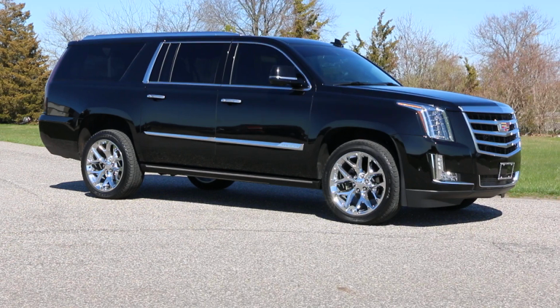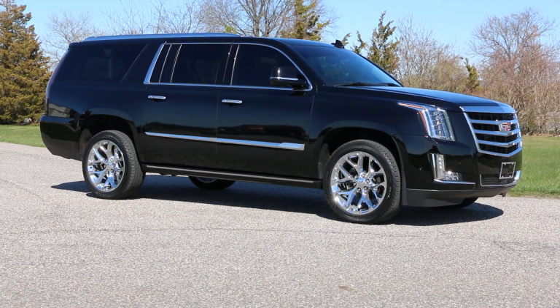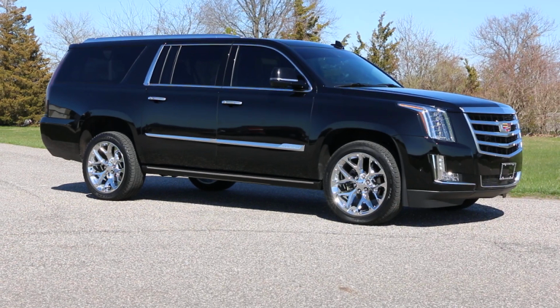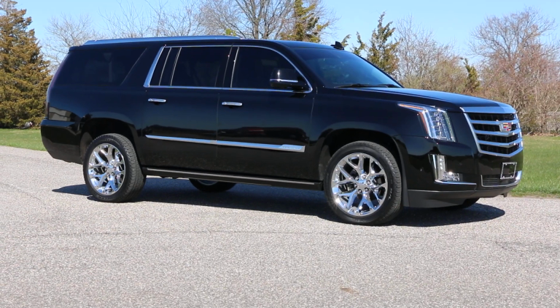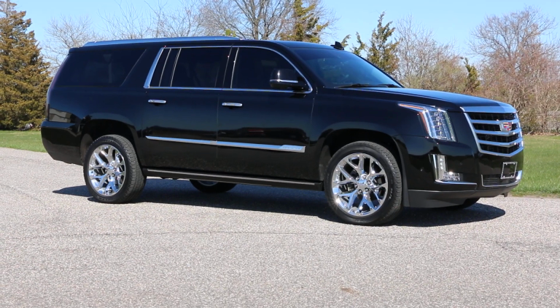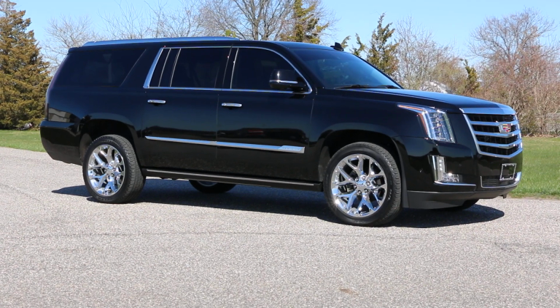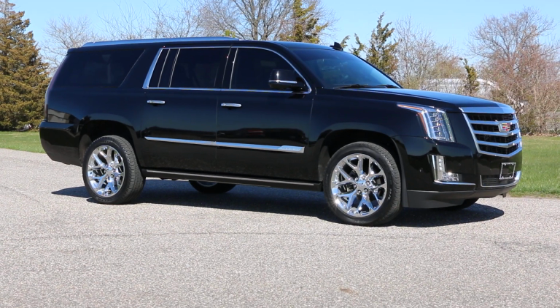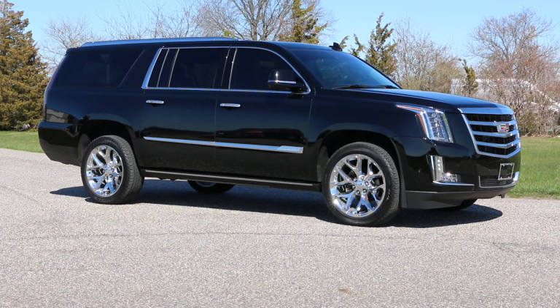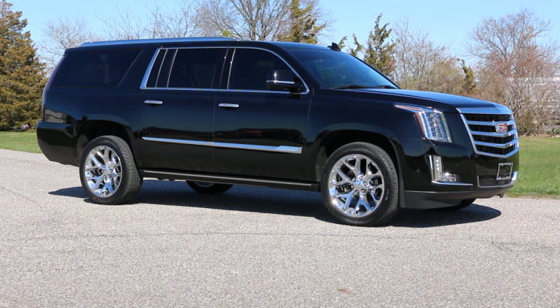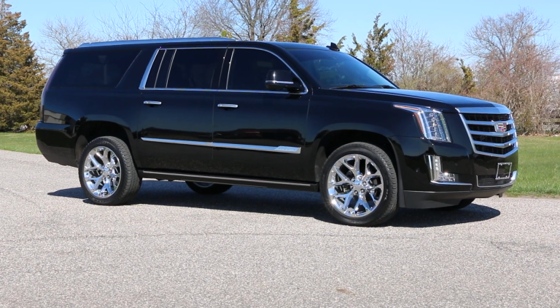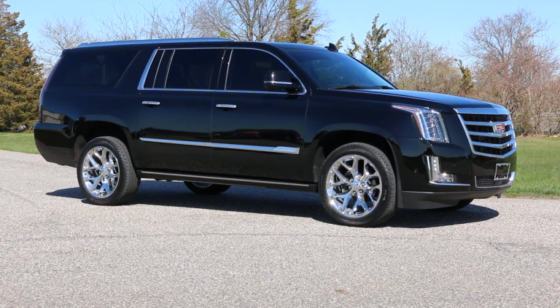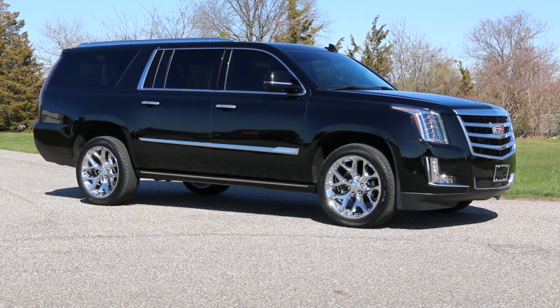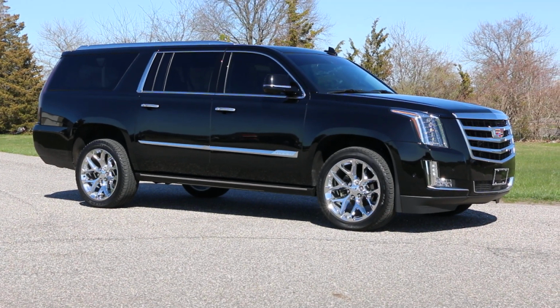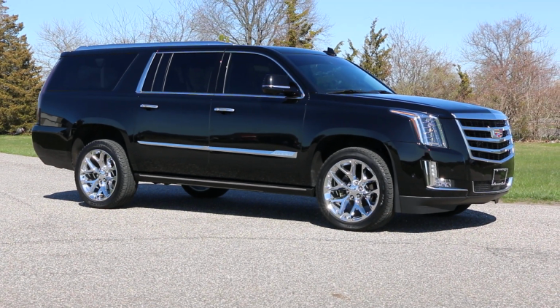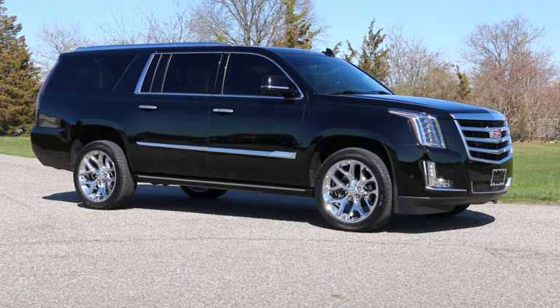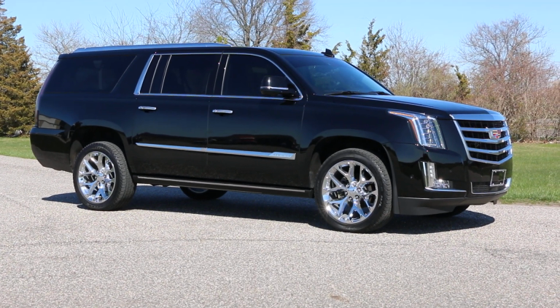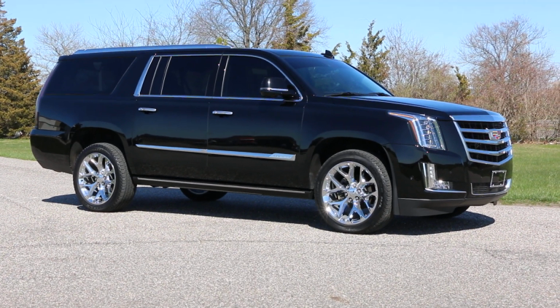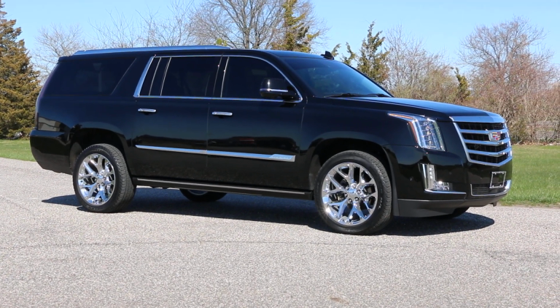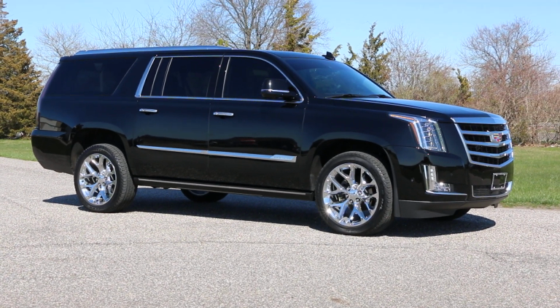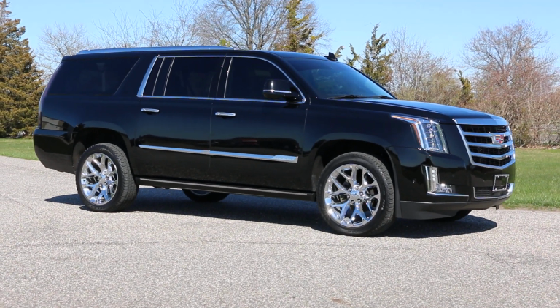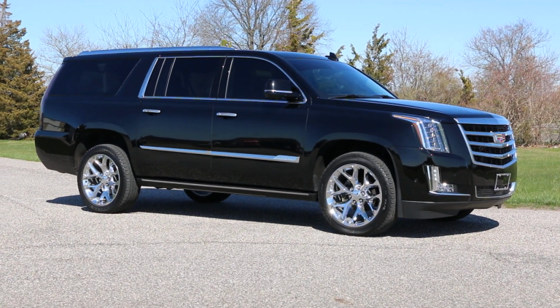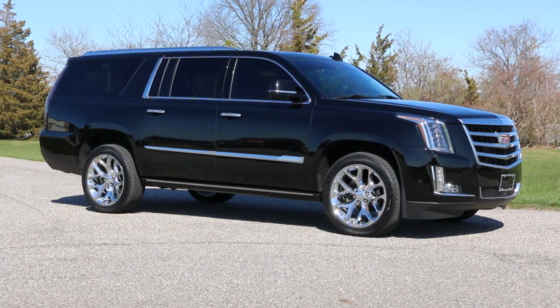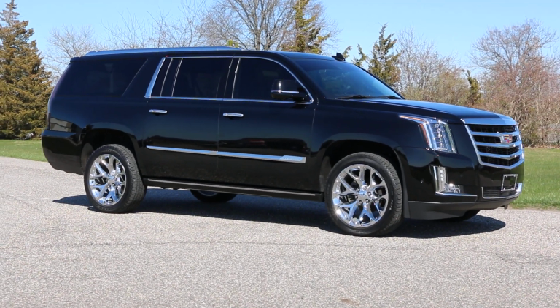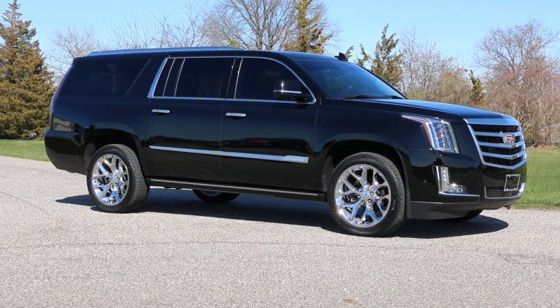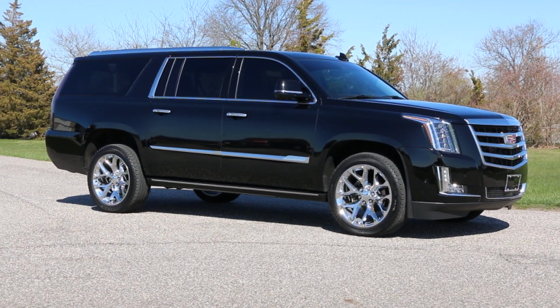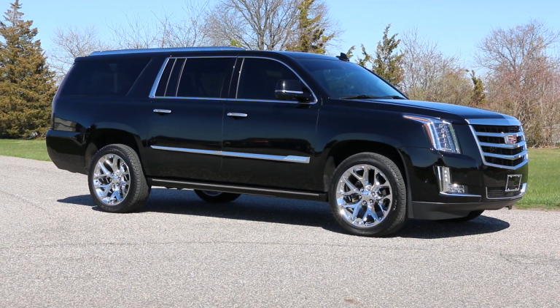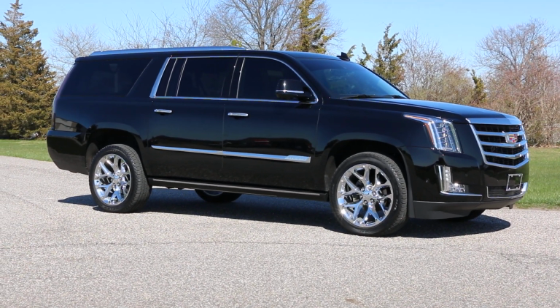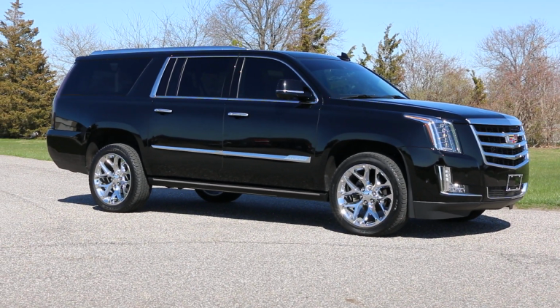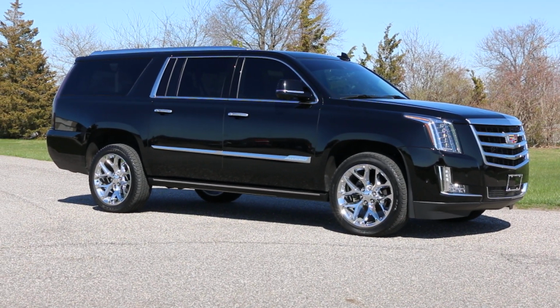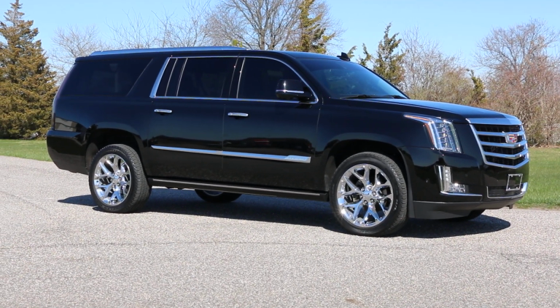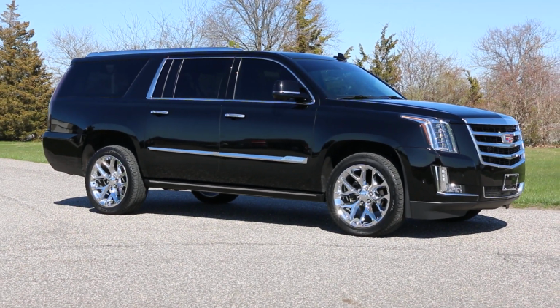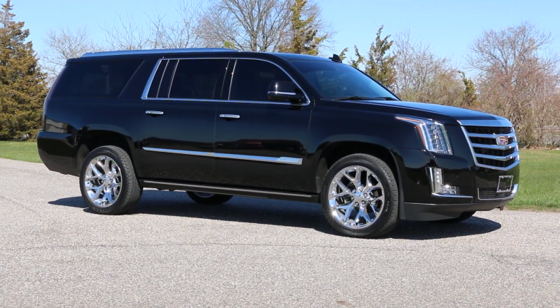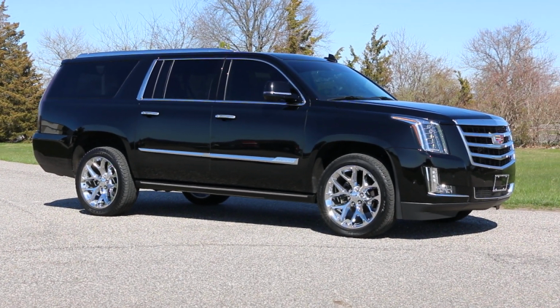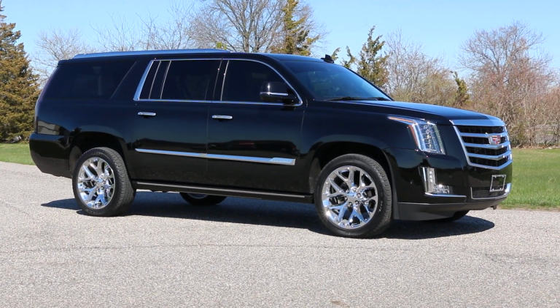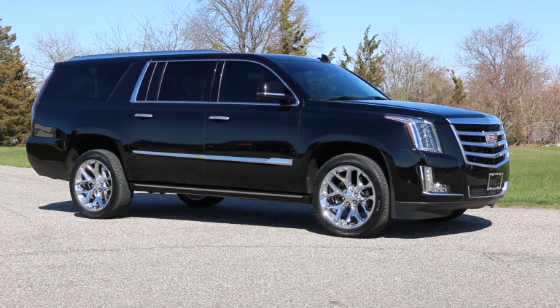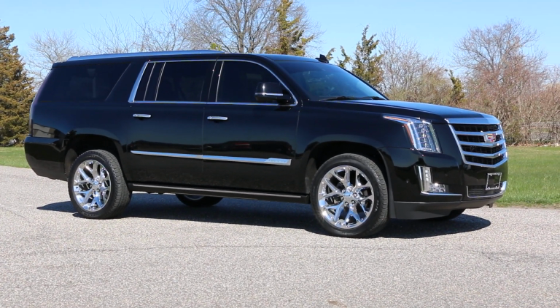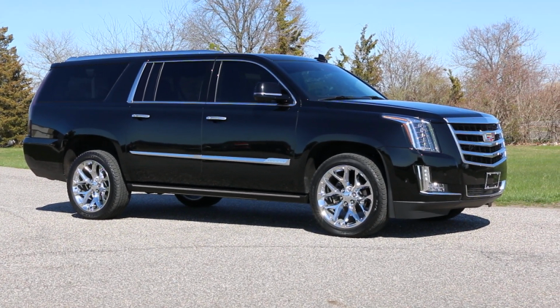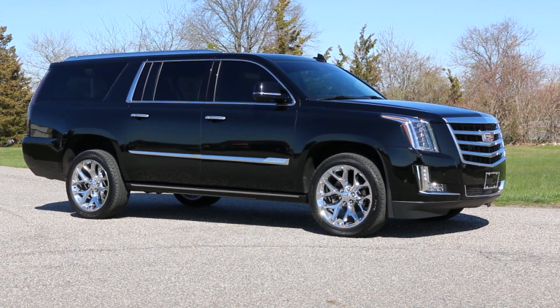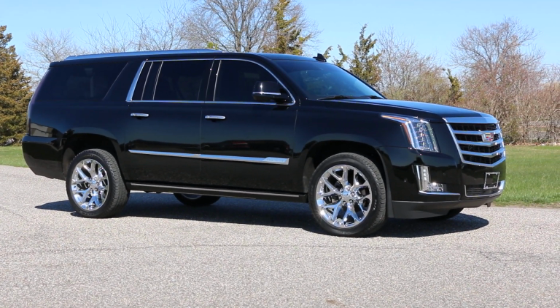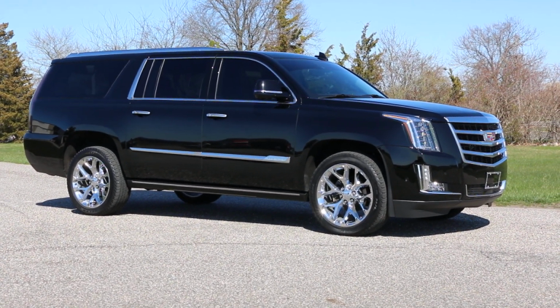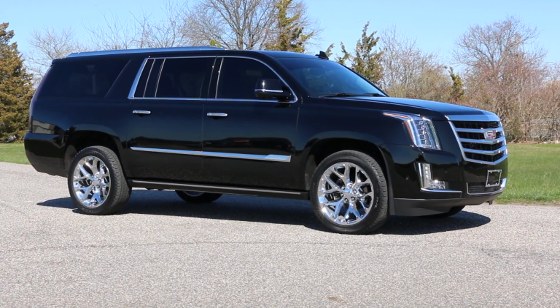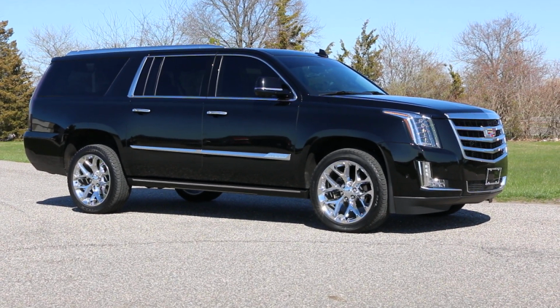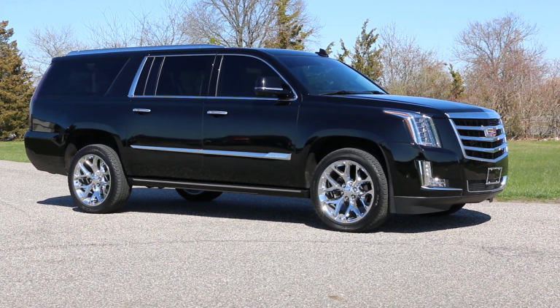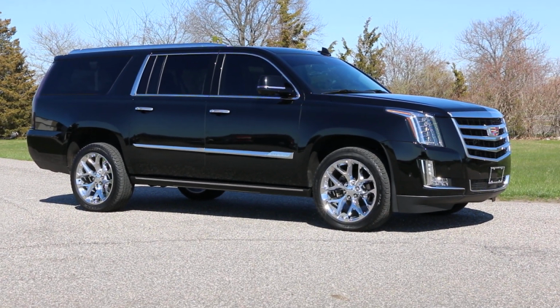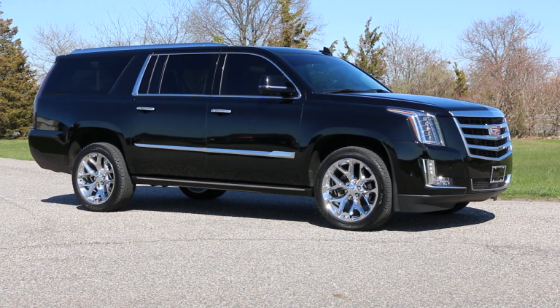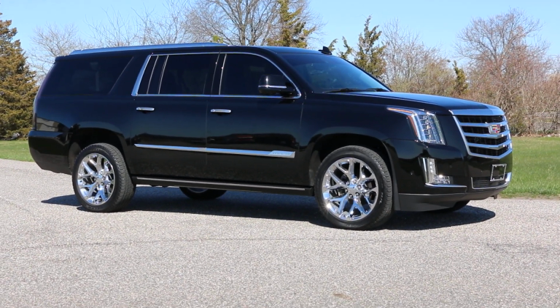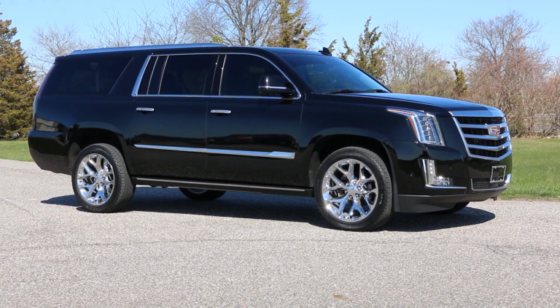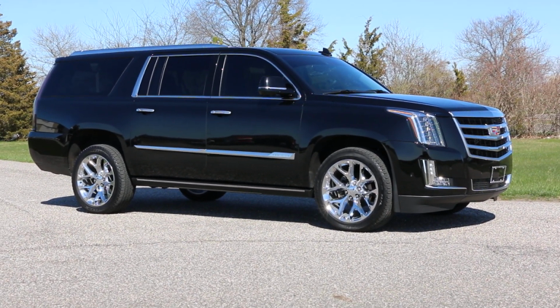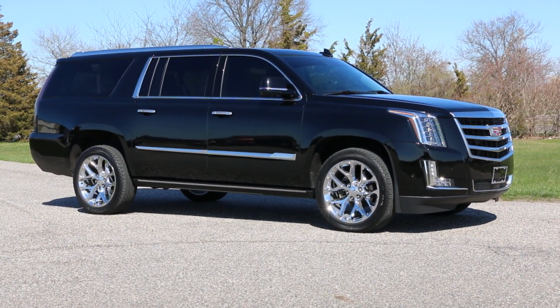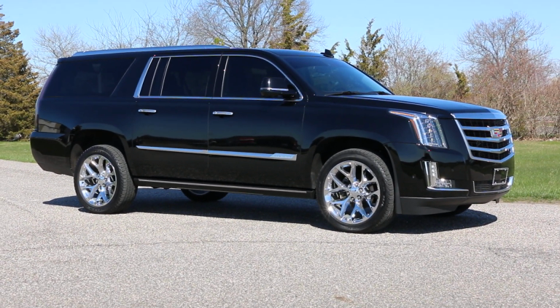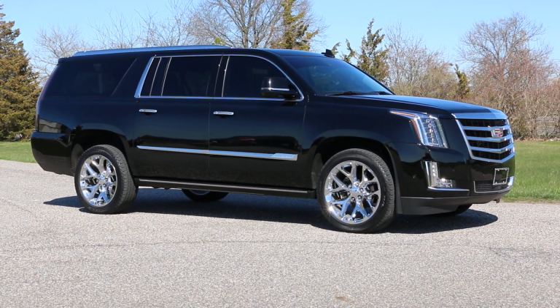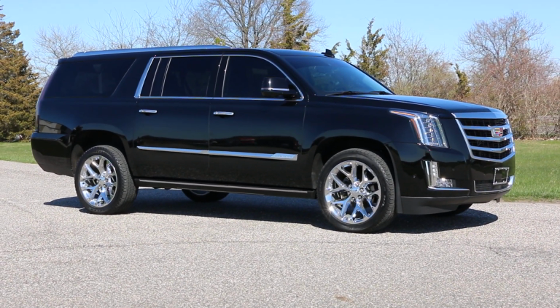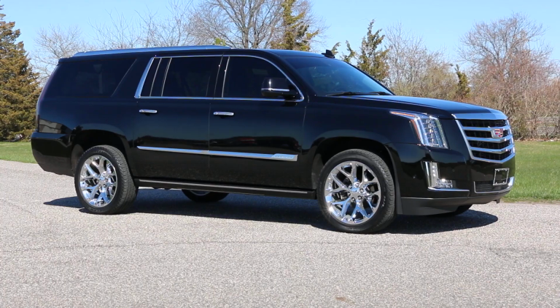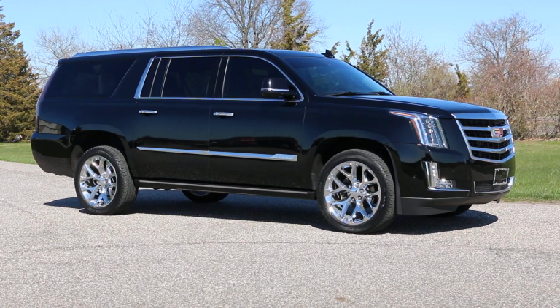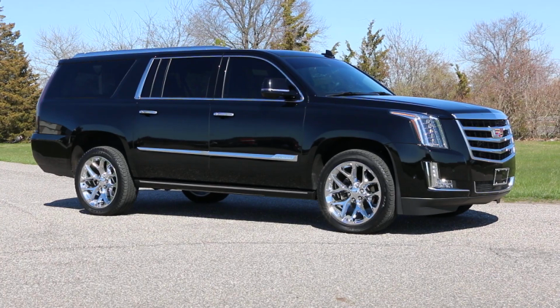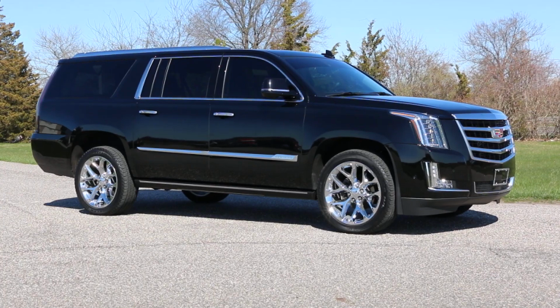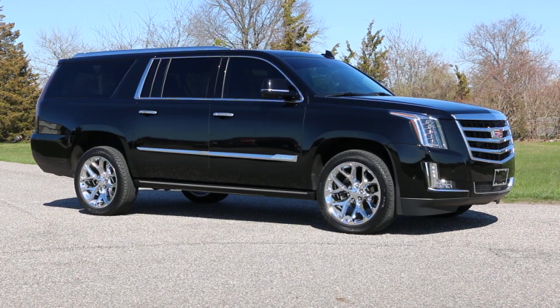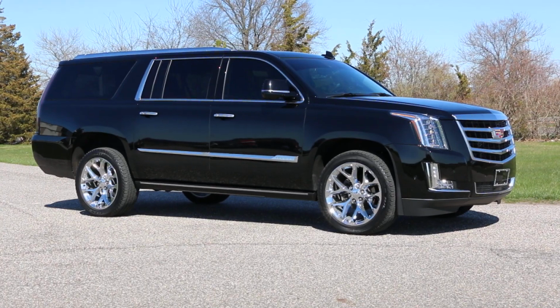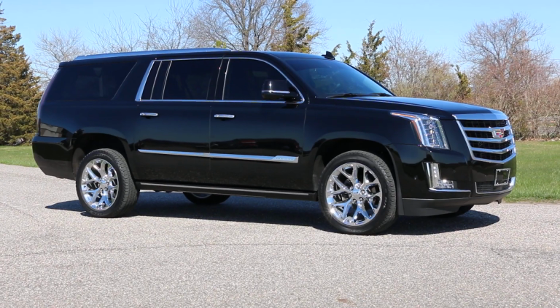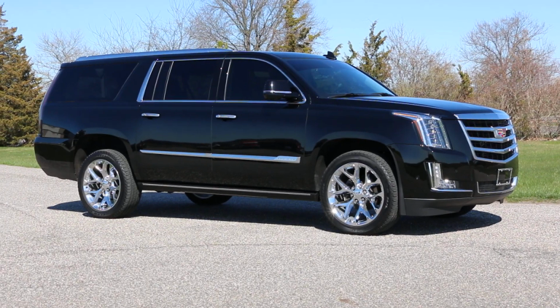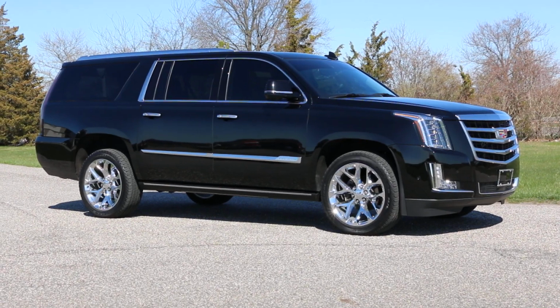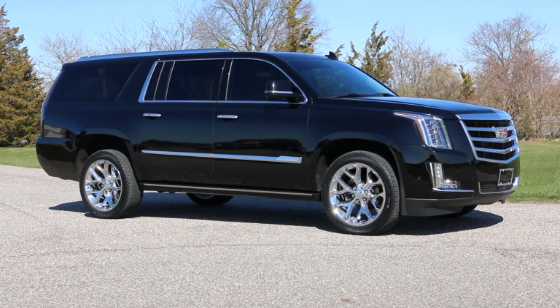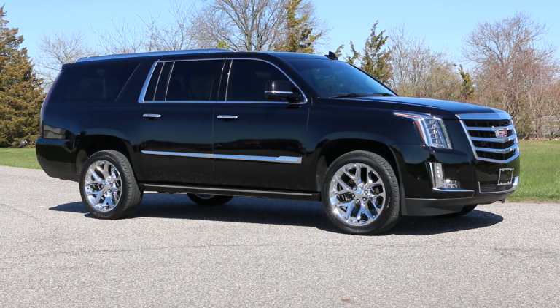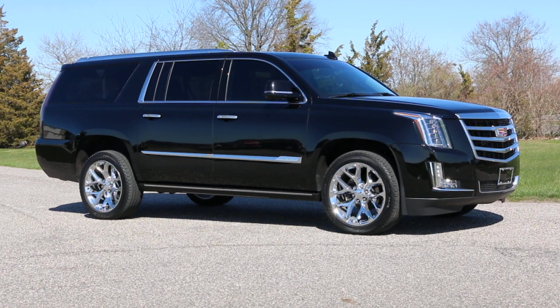Hey guys, thanks for joining us today. Mike here, WeBeautos. Today we have a 2018 Escalade ESV Premium.